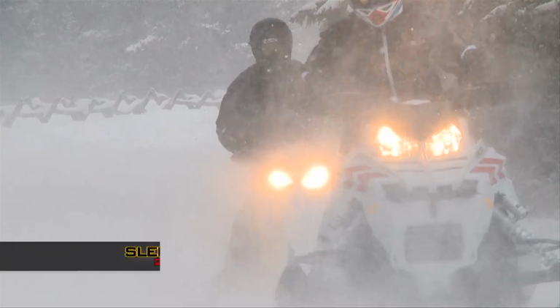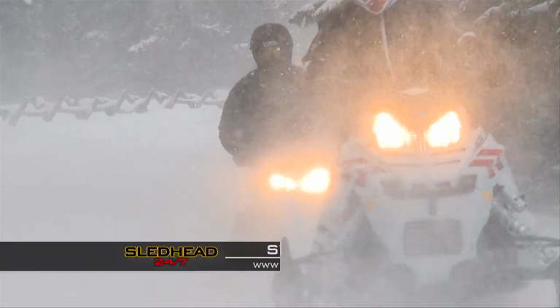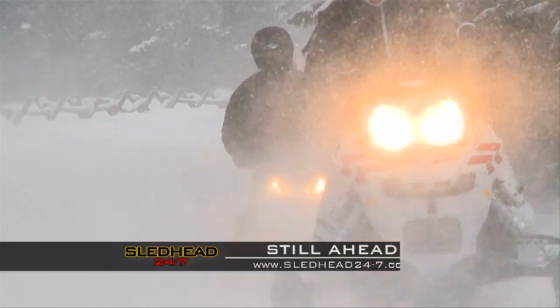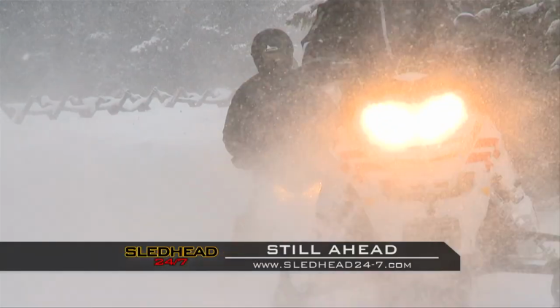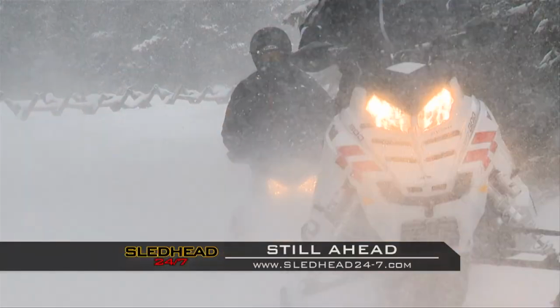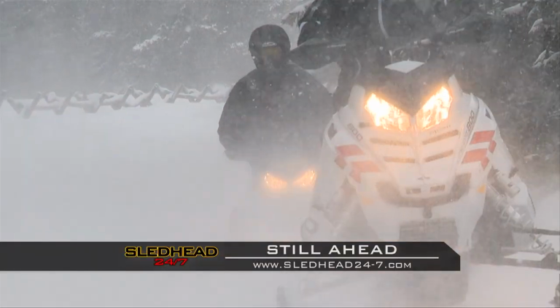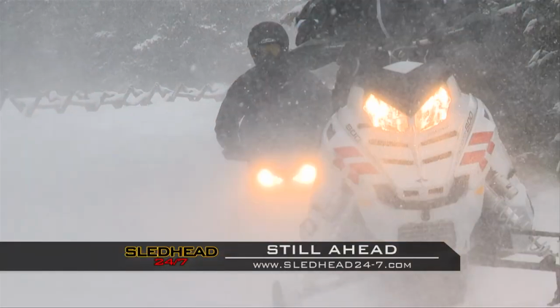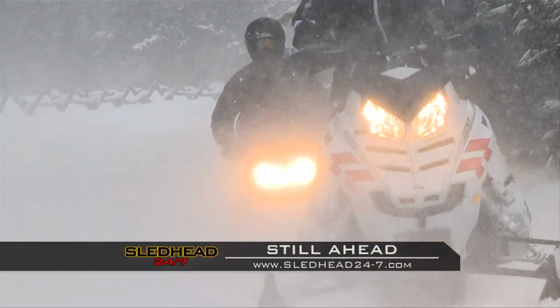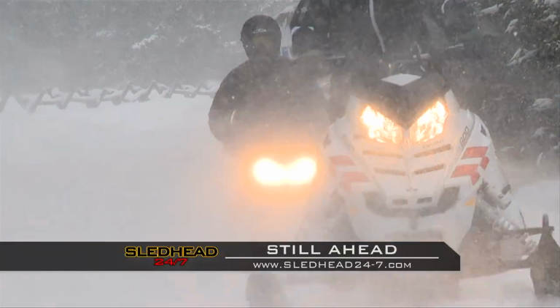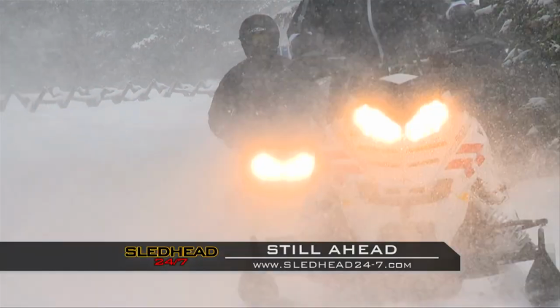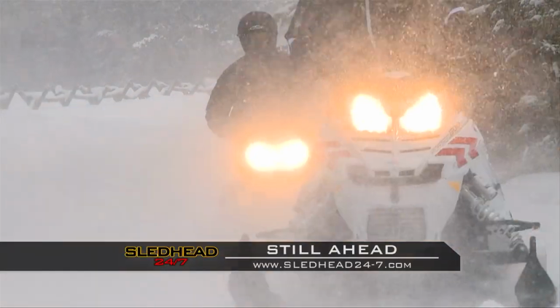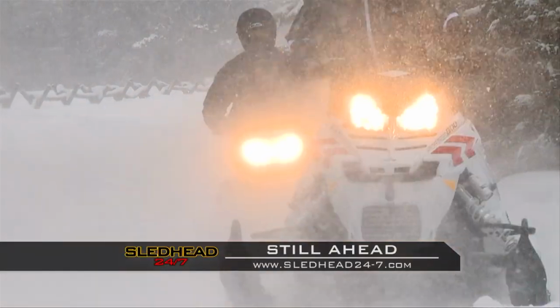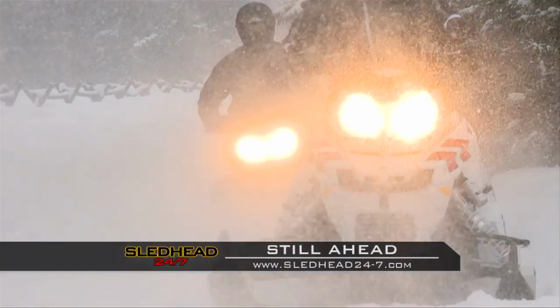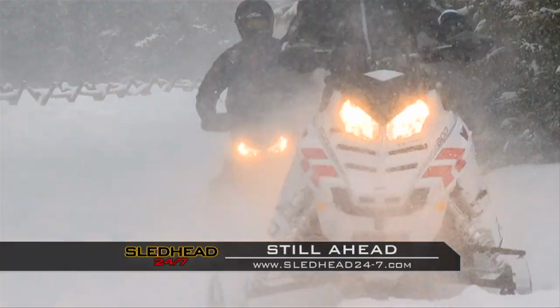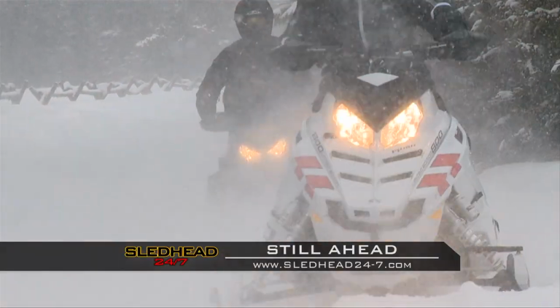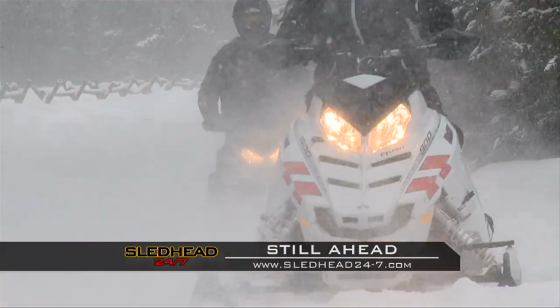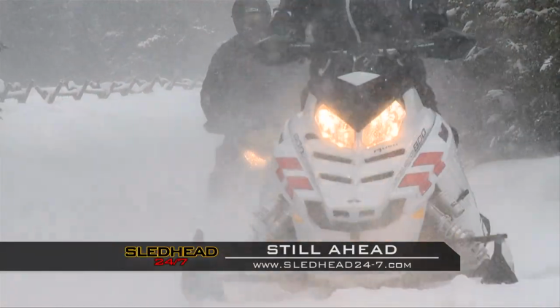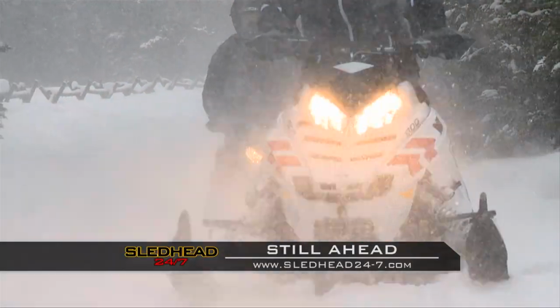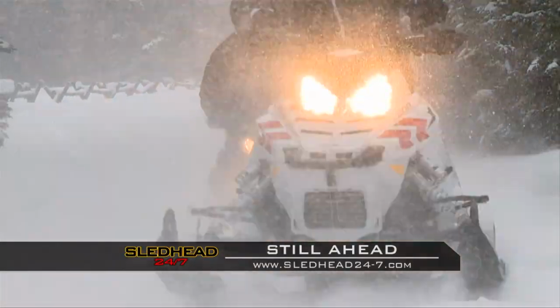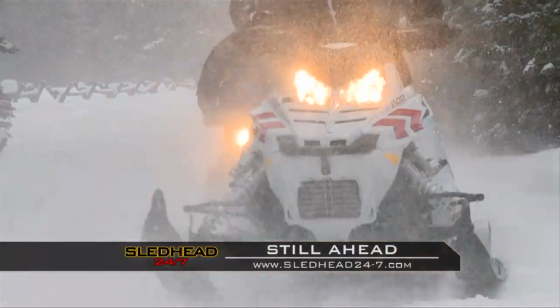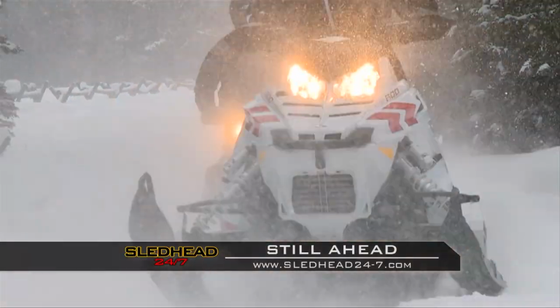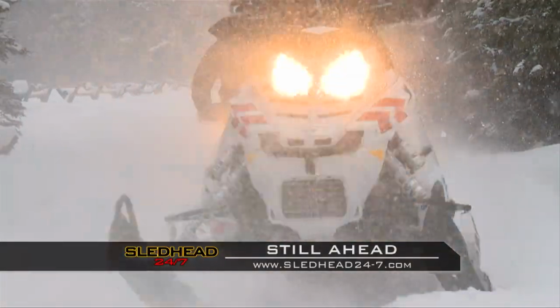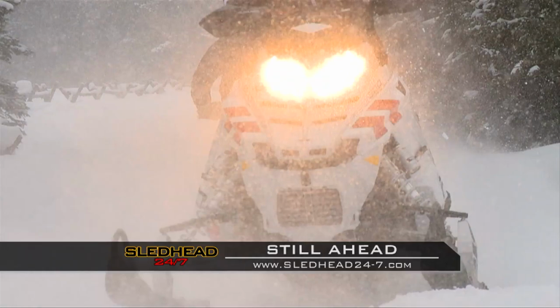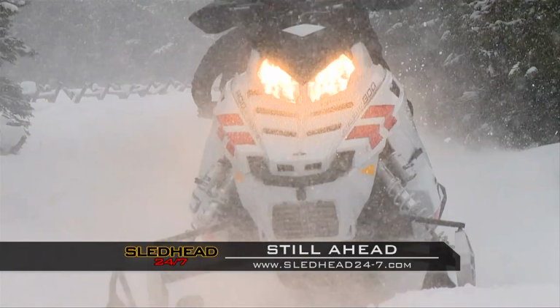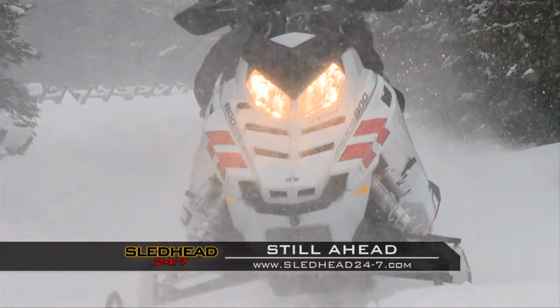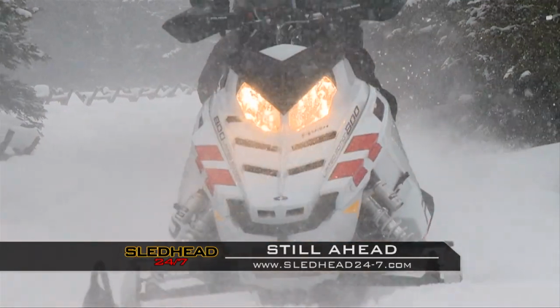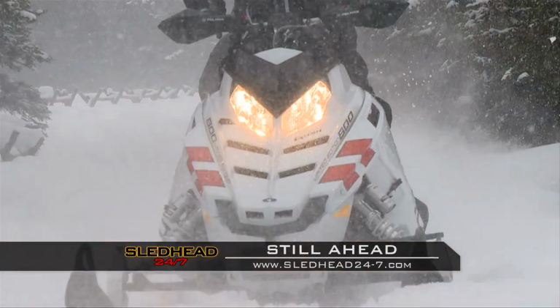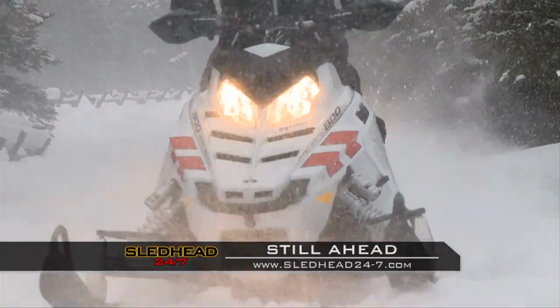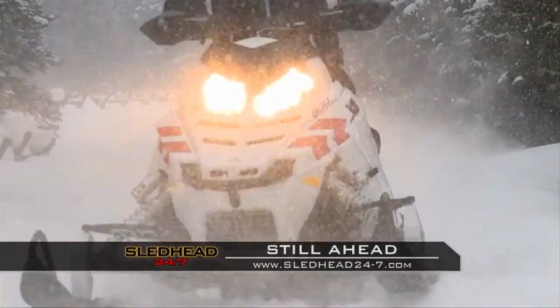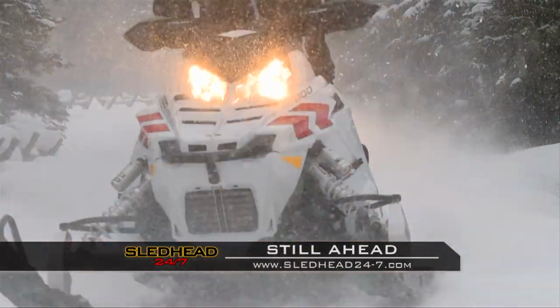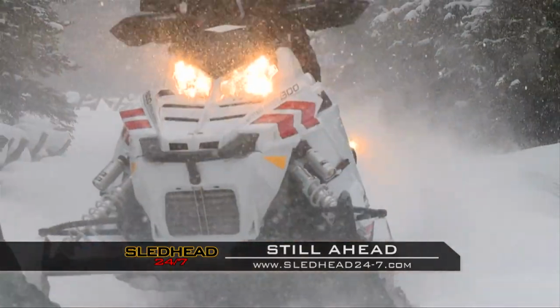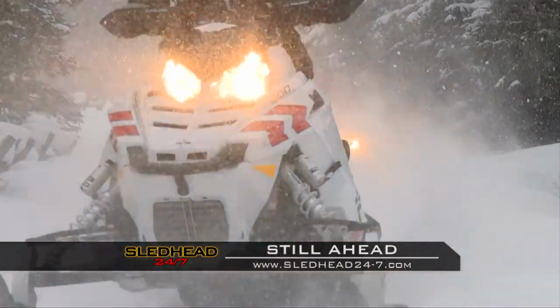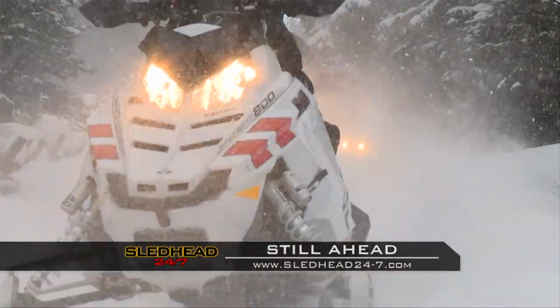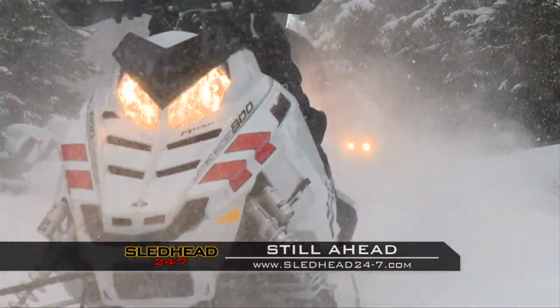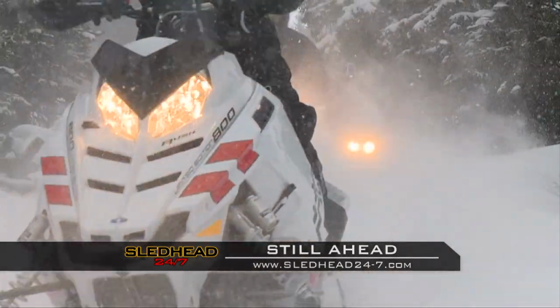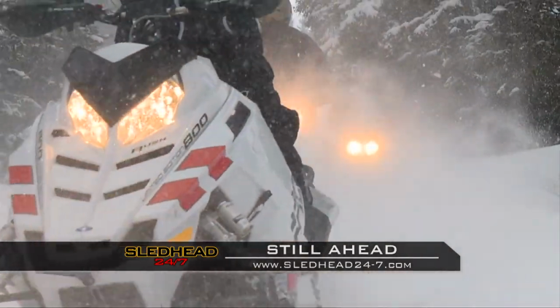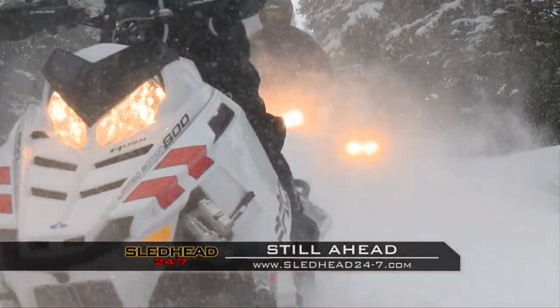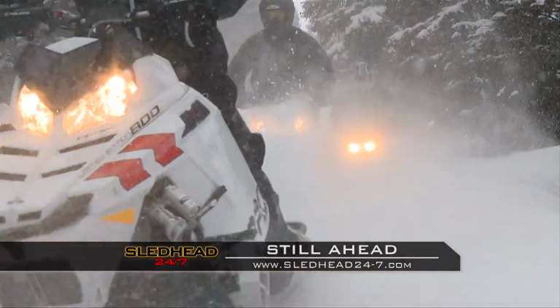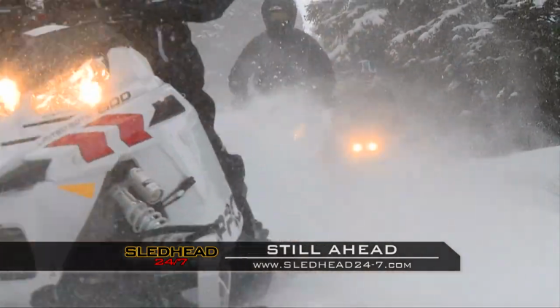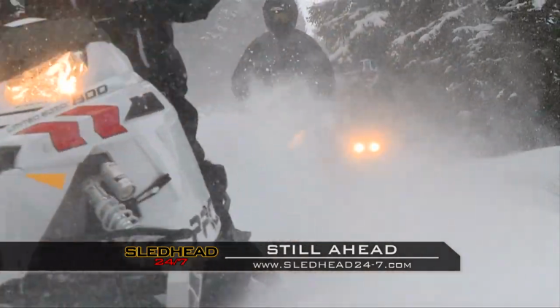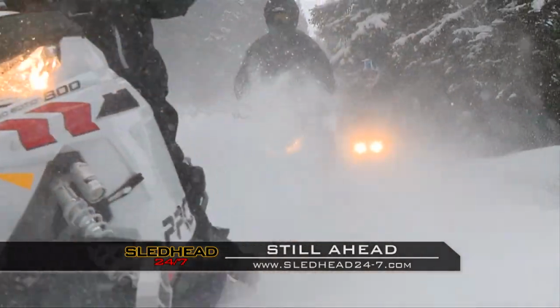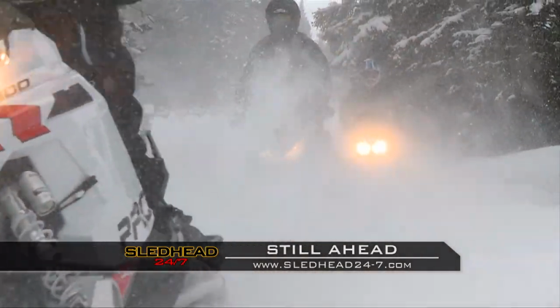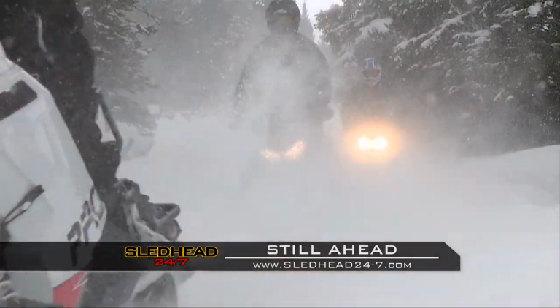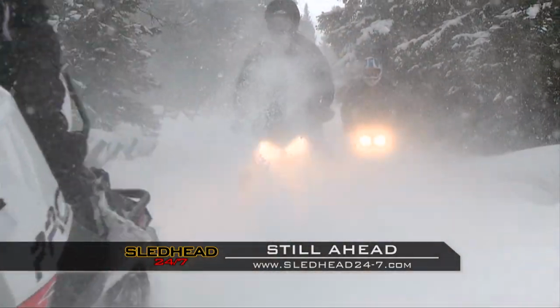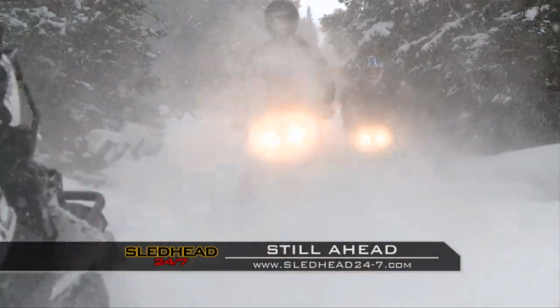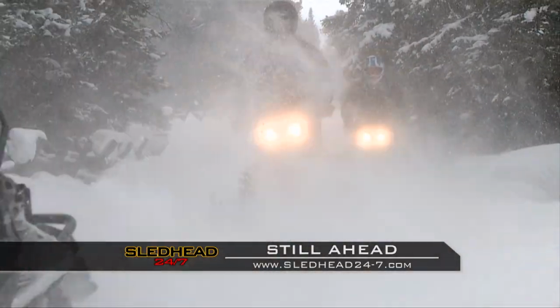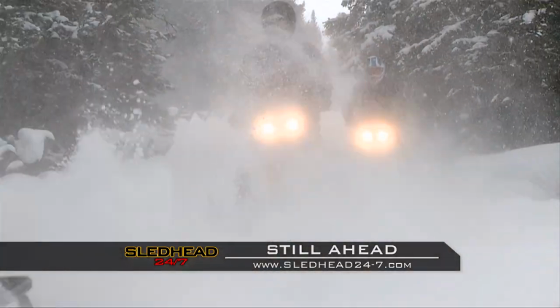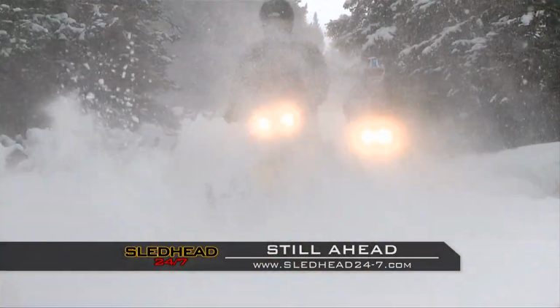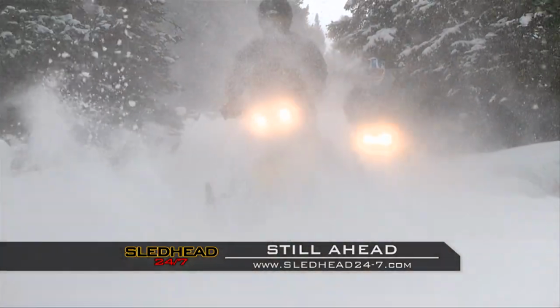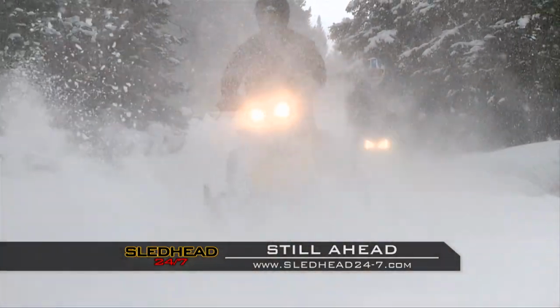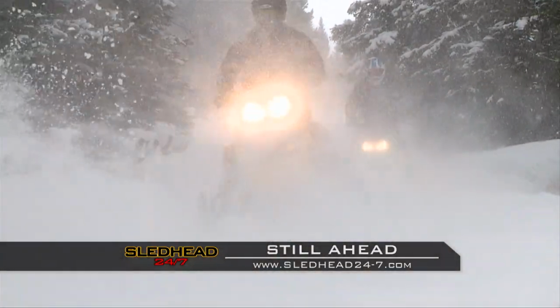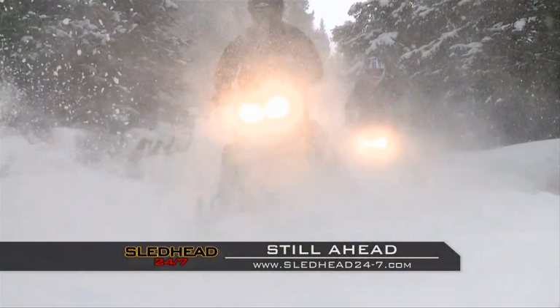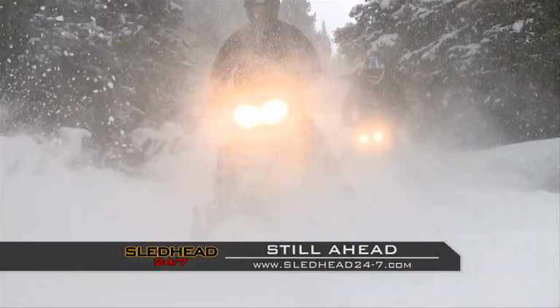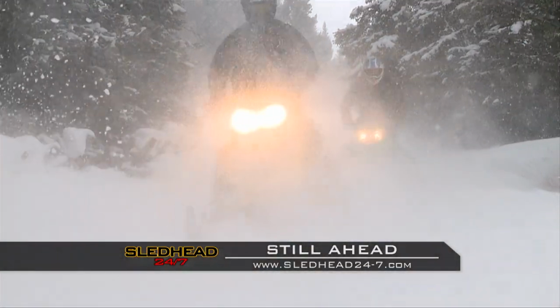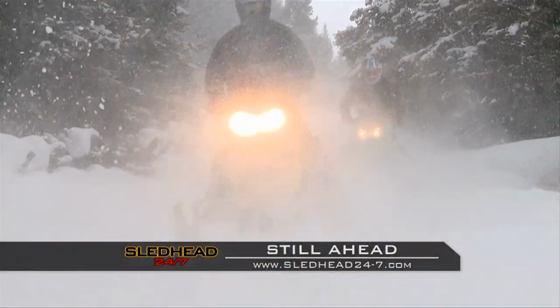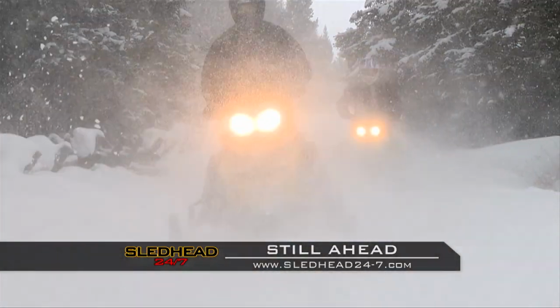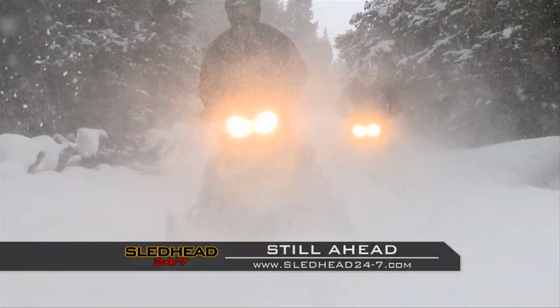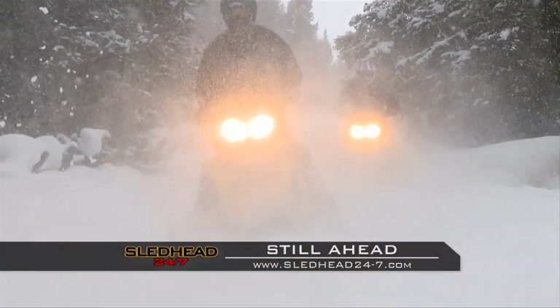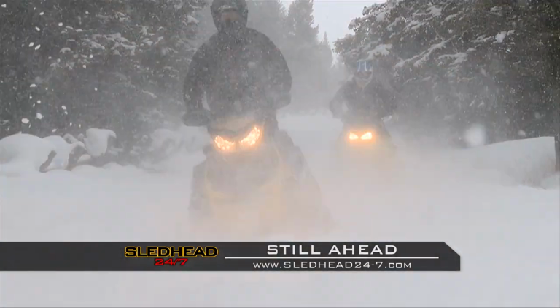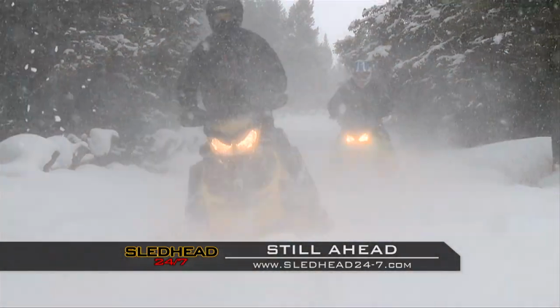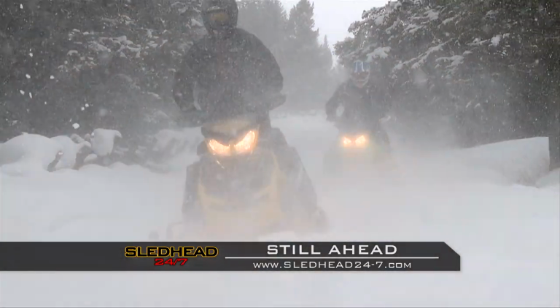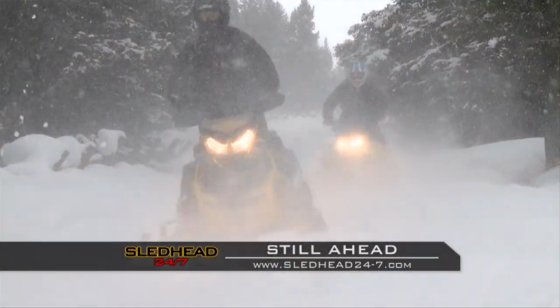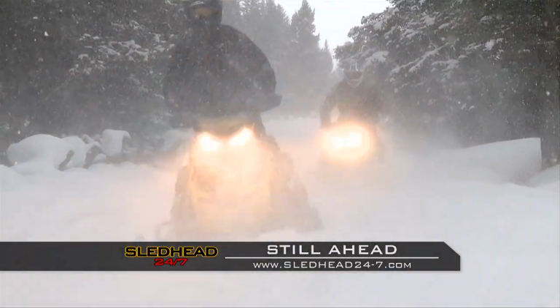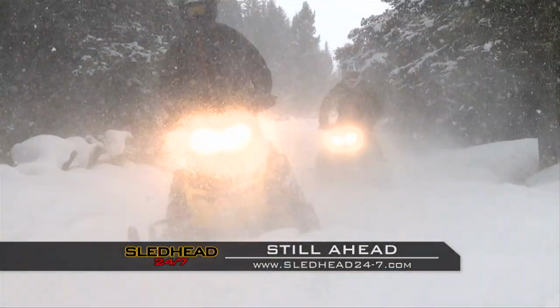Still ahead, the Rough Trail Class. Which manufacturer stepped up their game? Stay tuned.